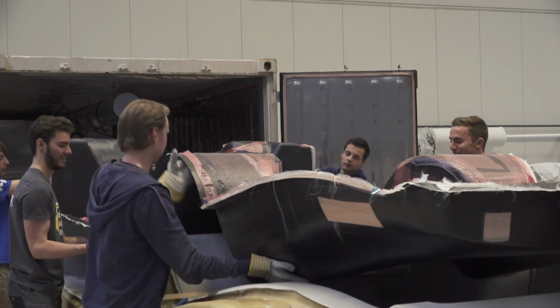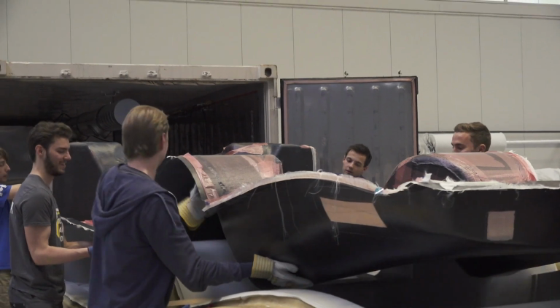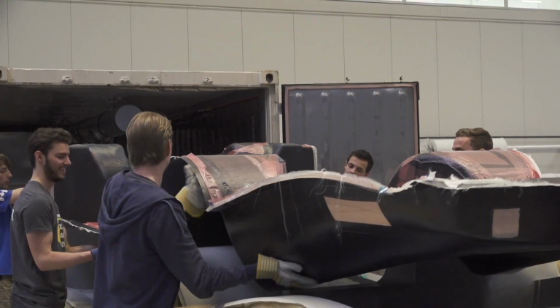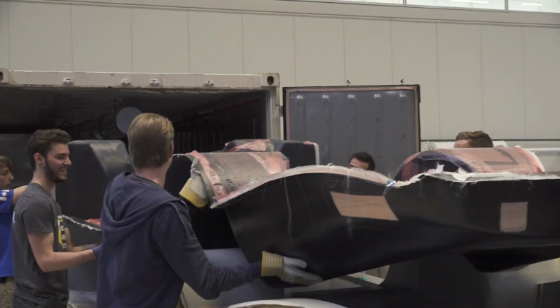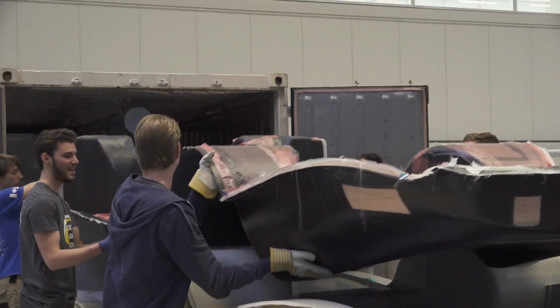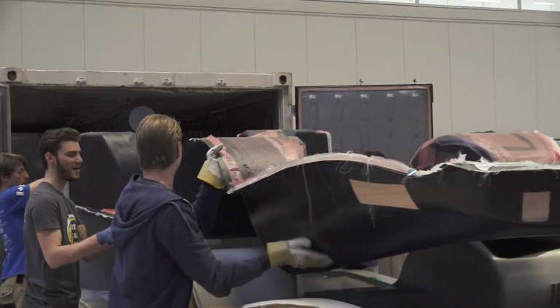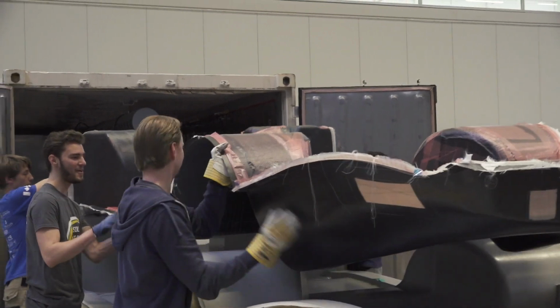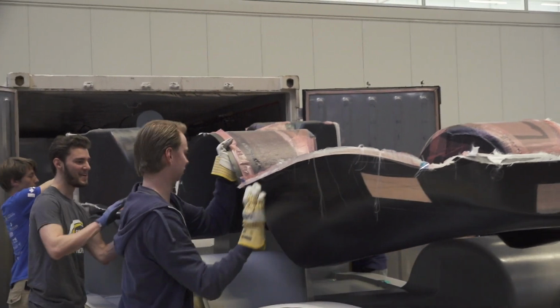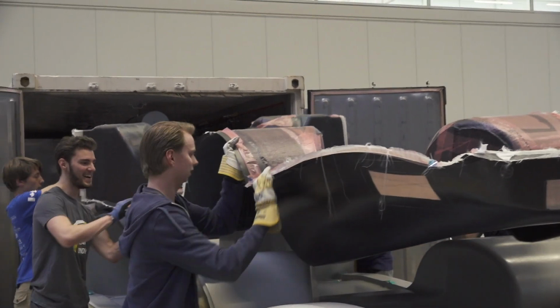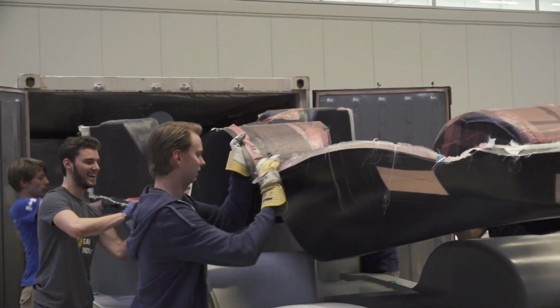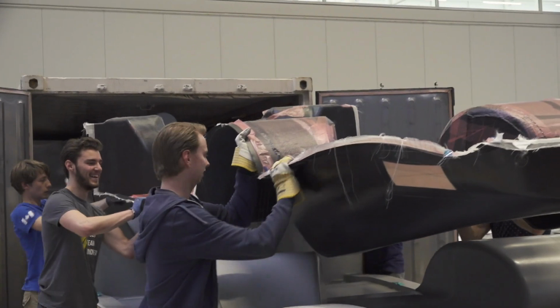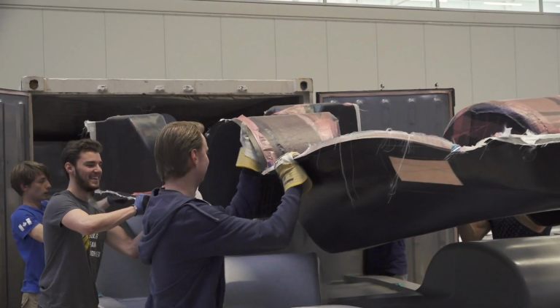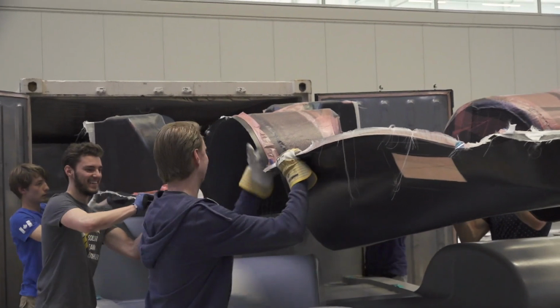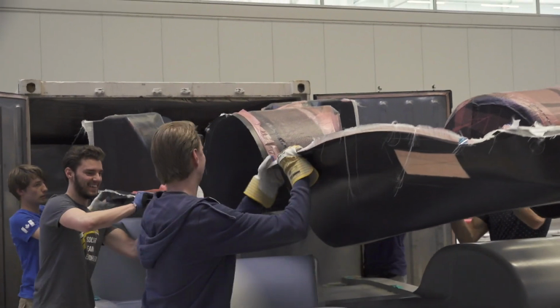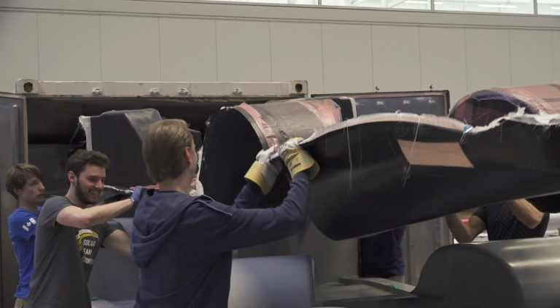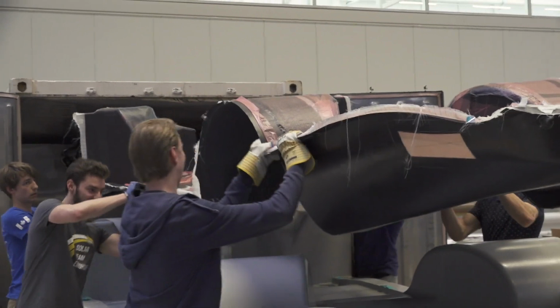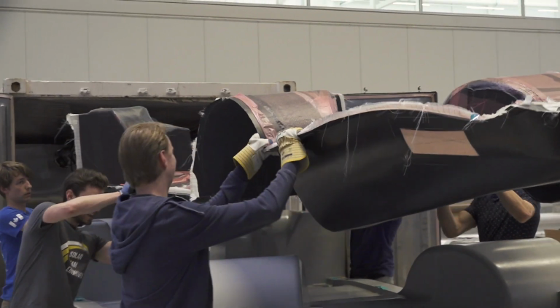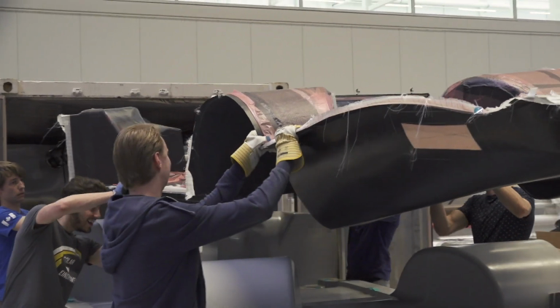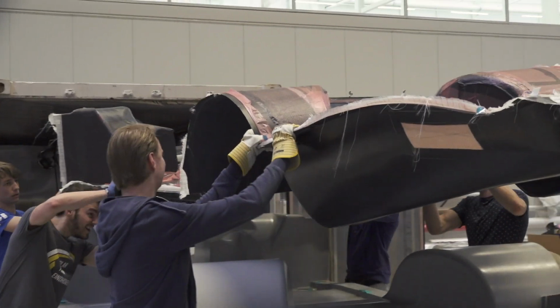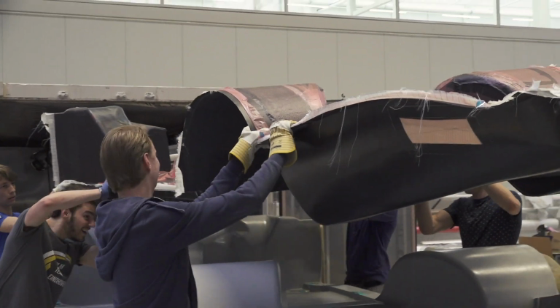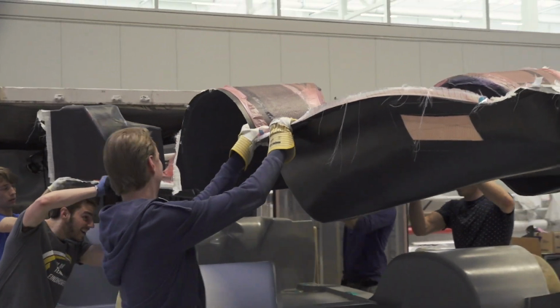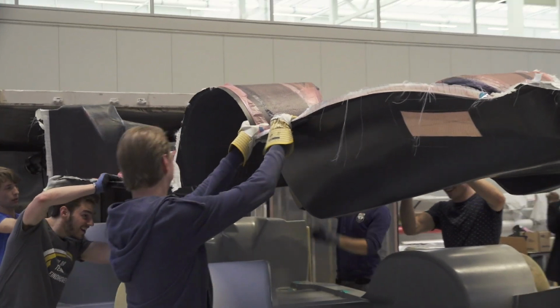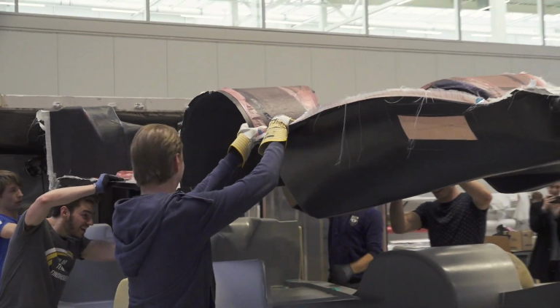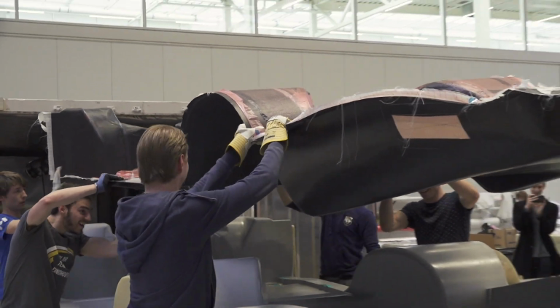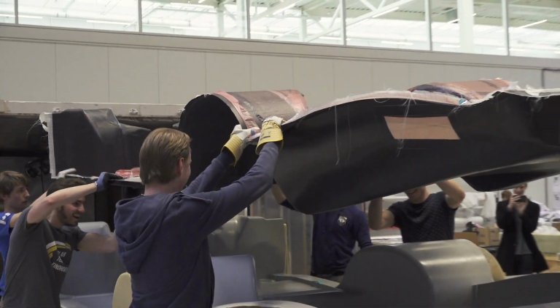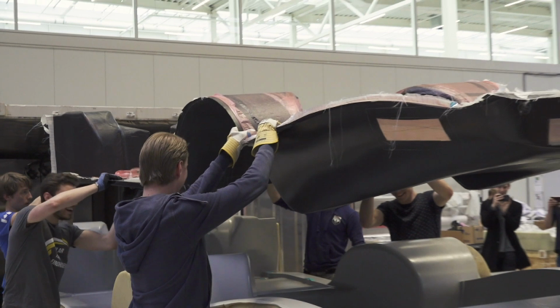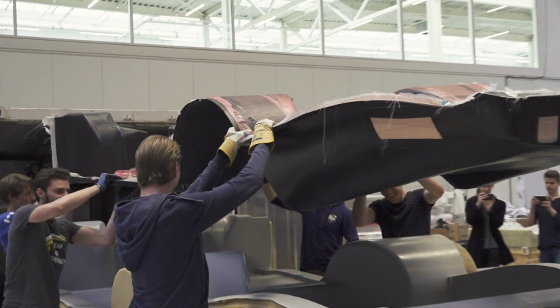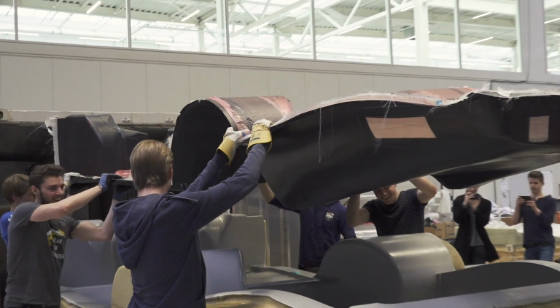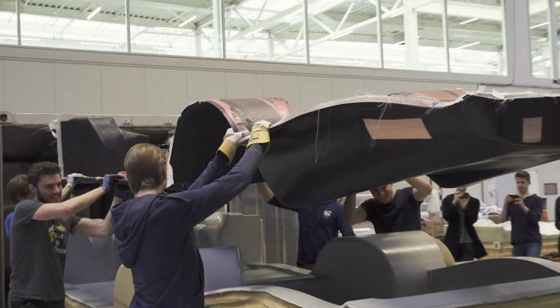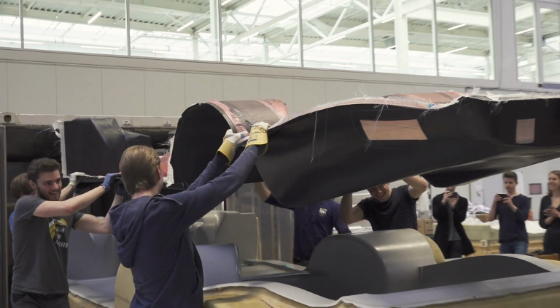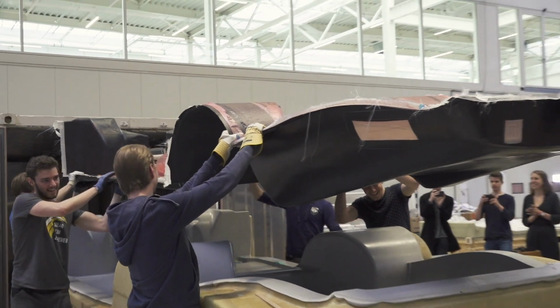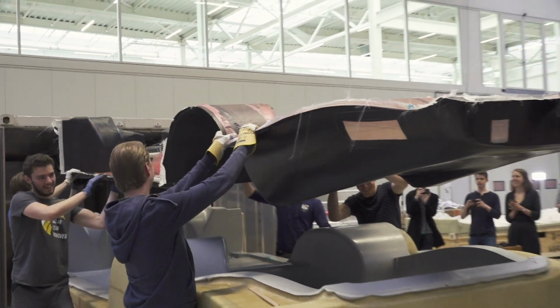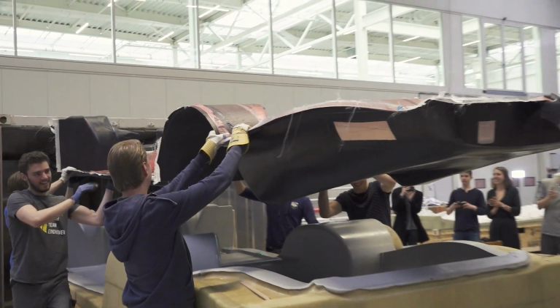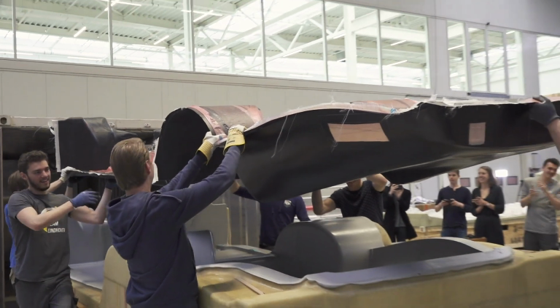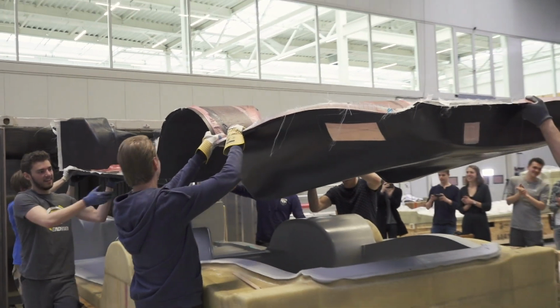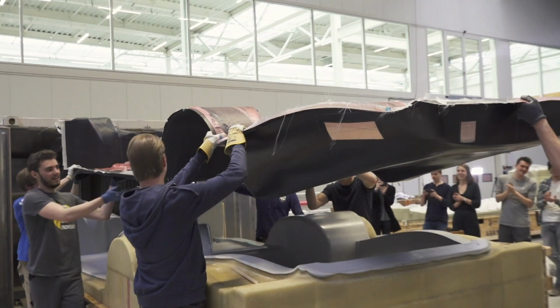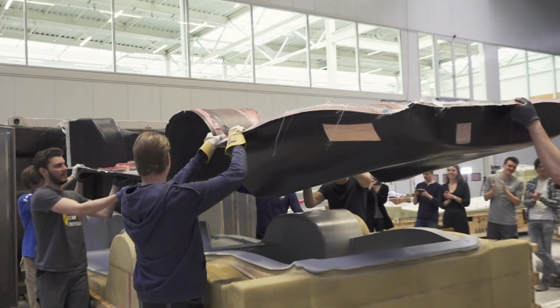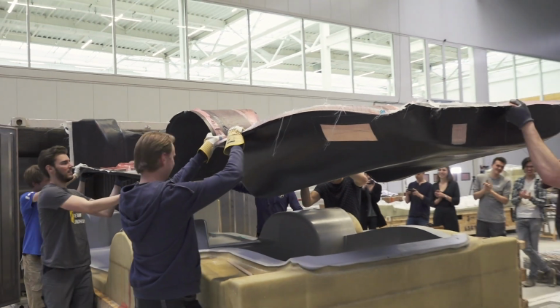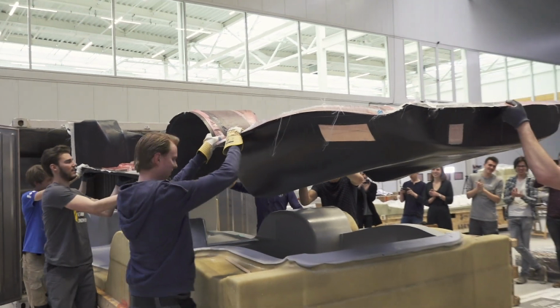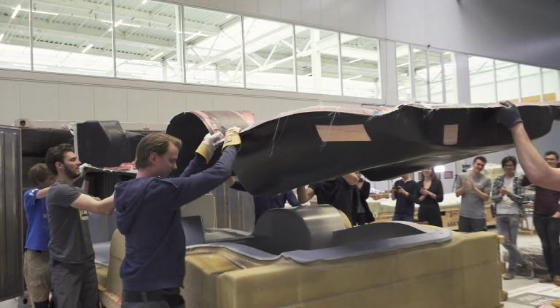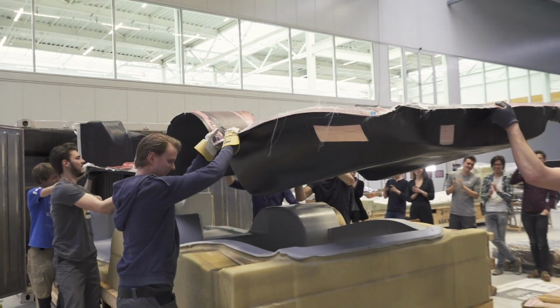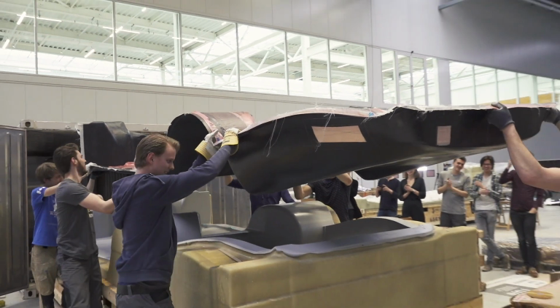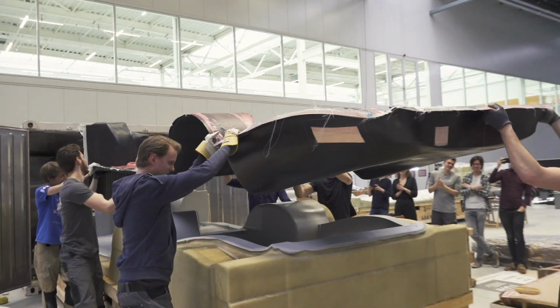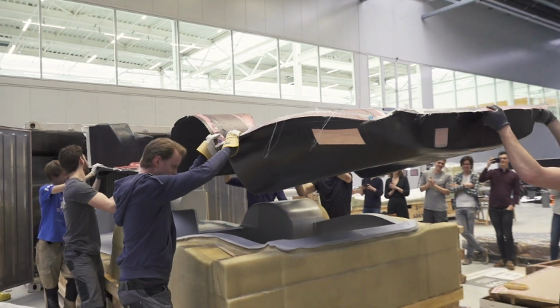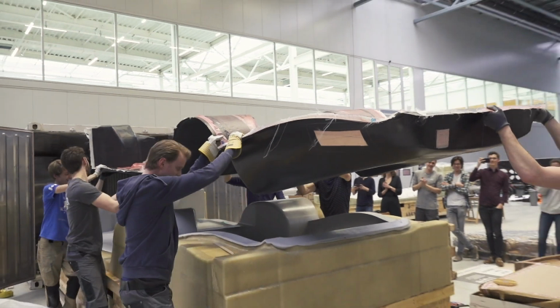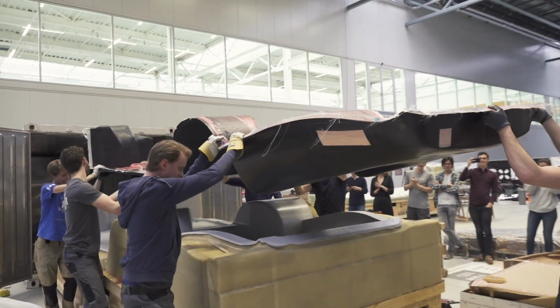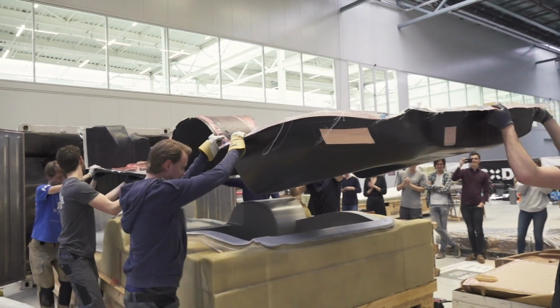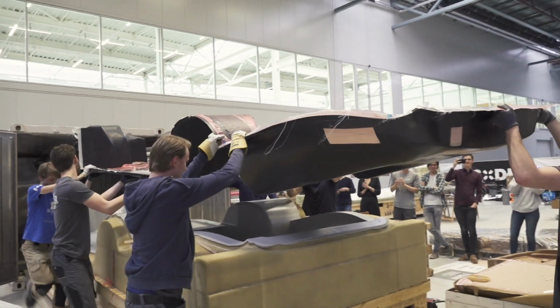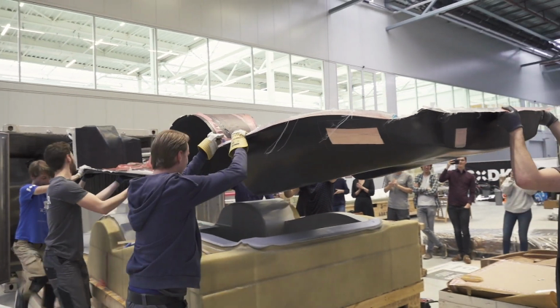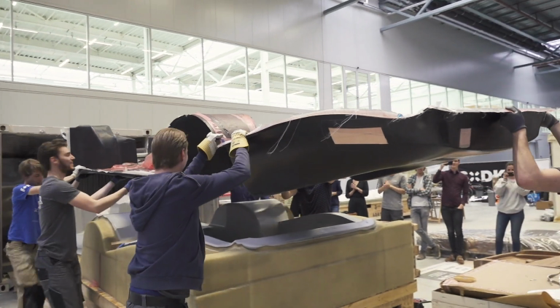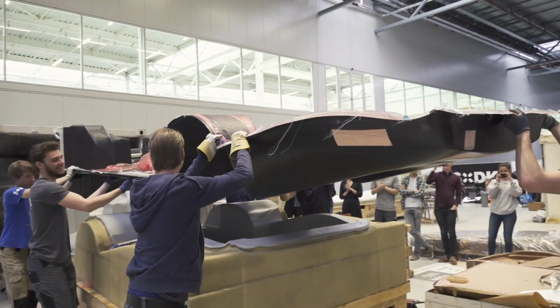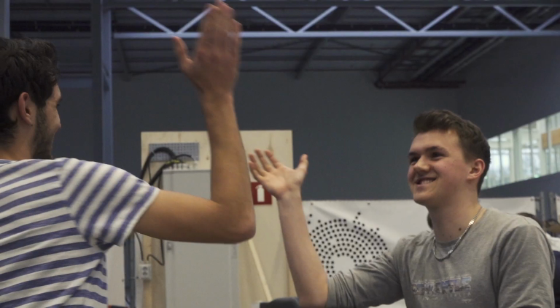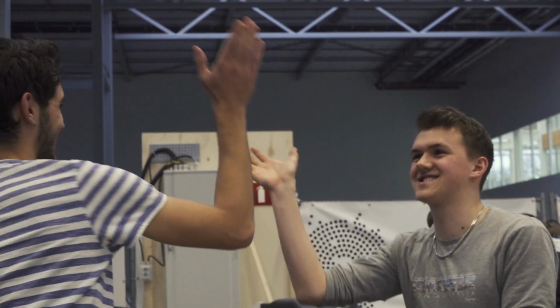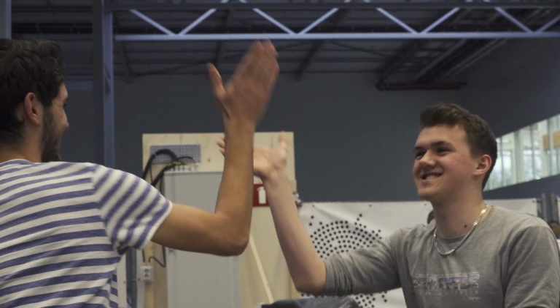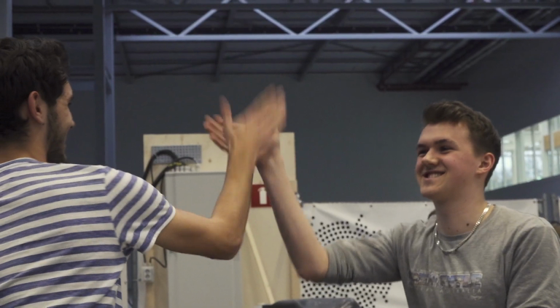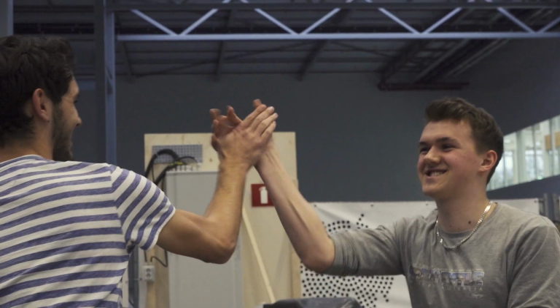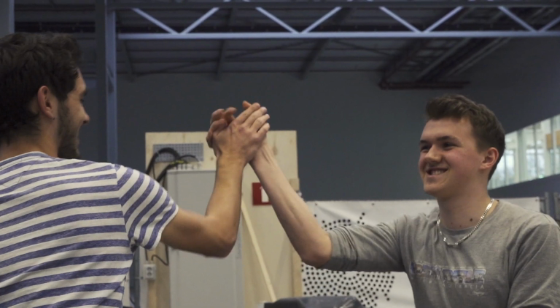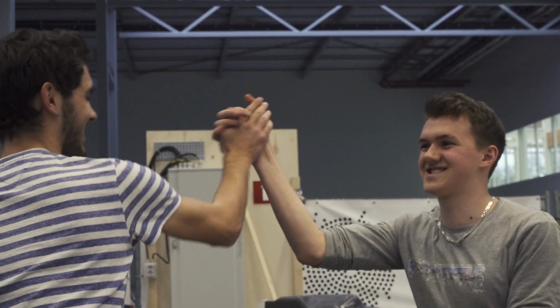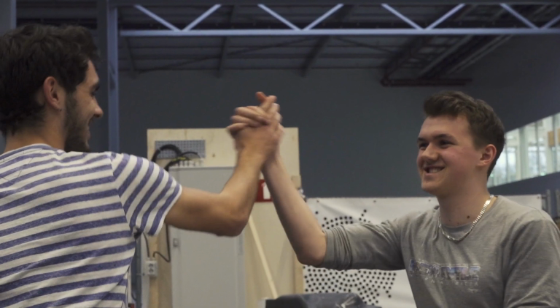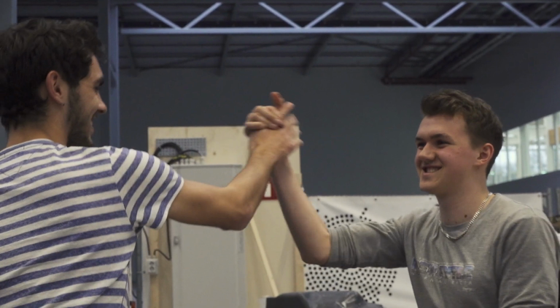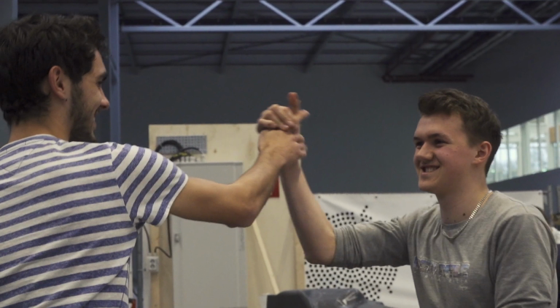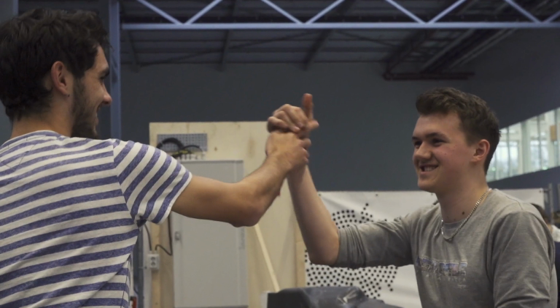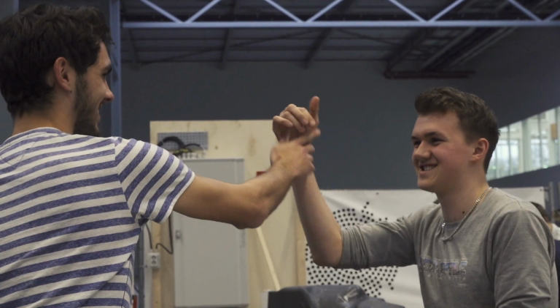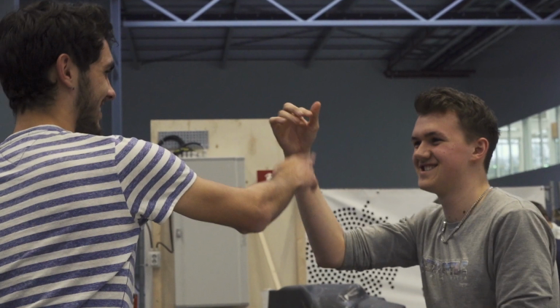The floor has come out of the mold successfully, which is a great relief for the team. Enough reason to celebrate this moment.